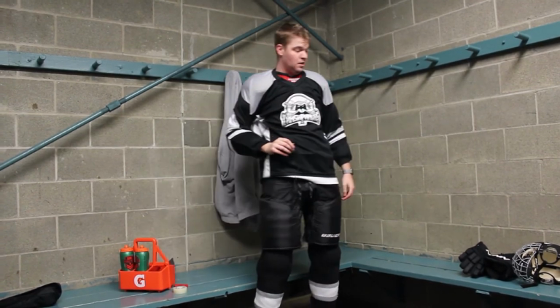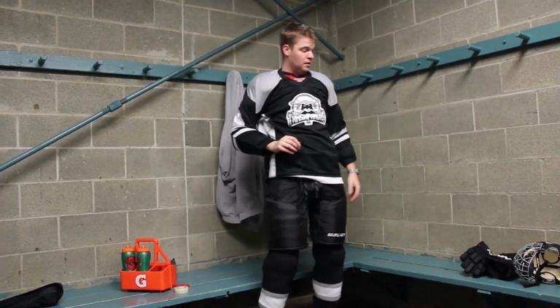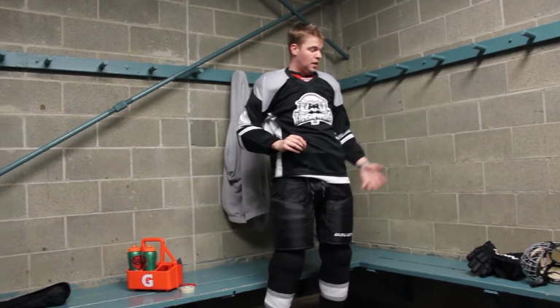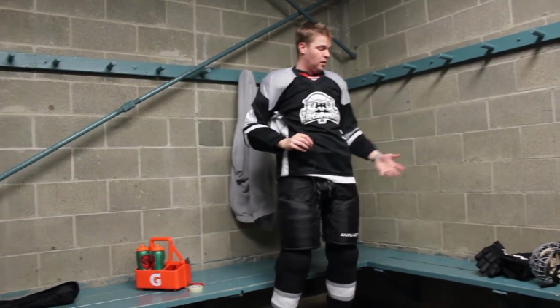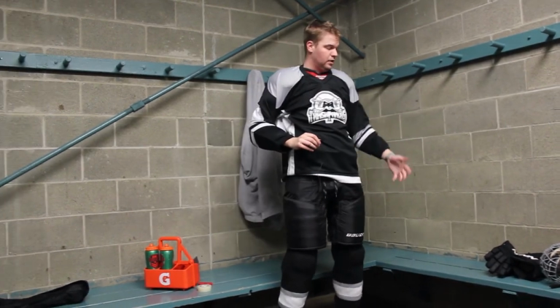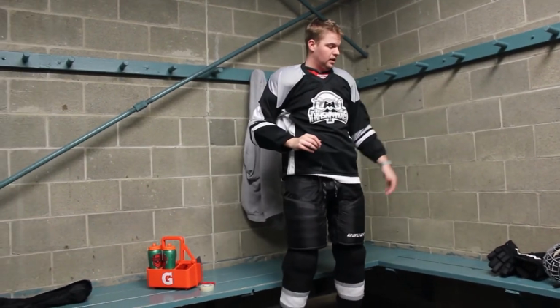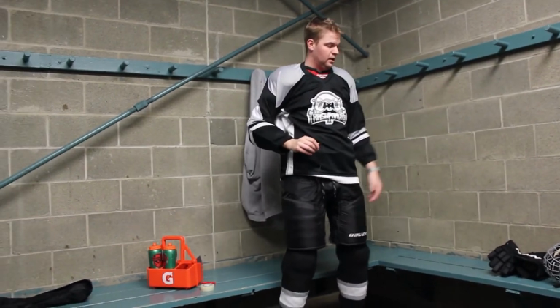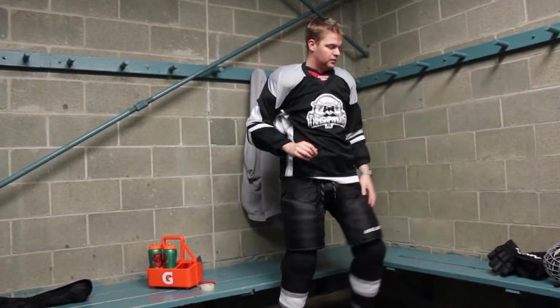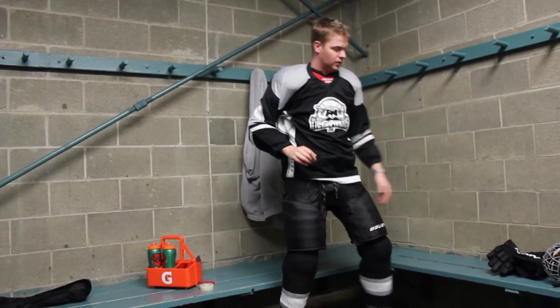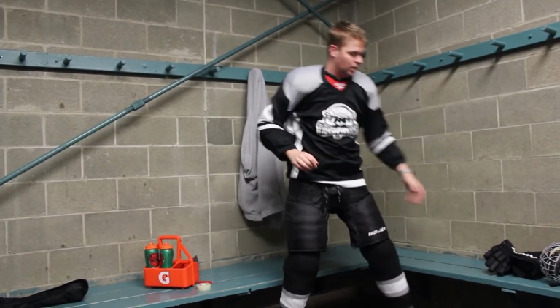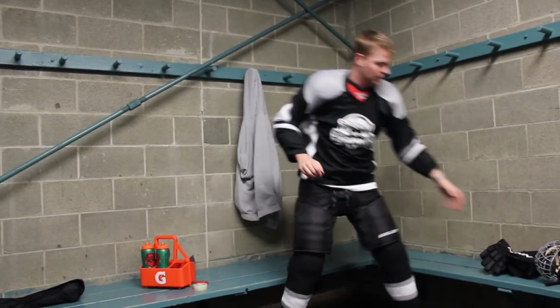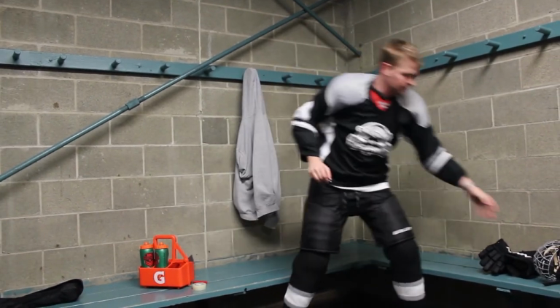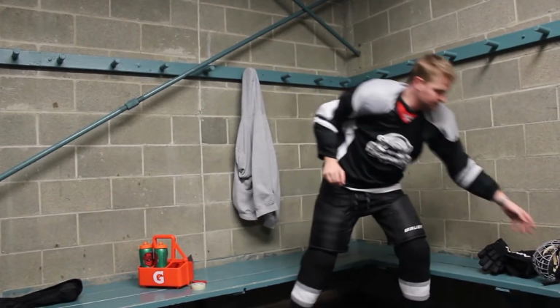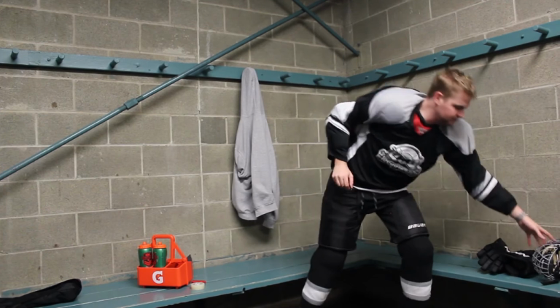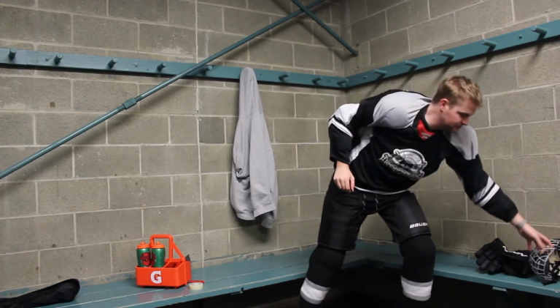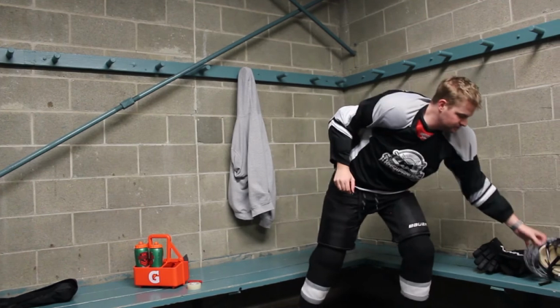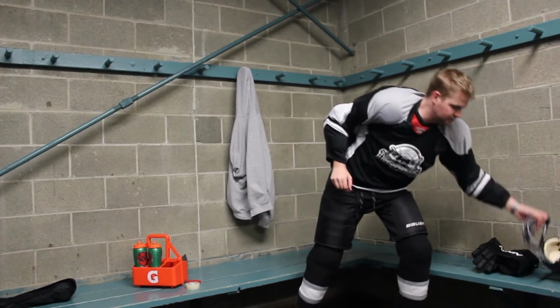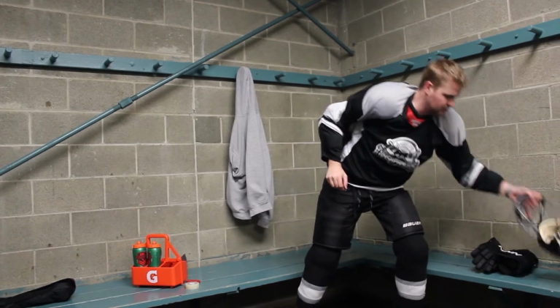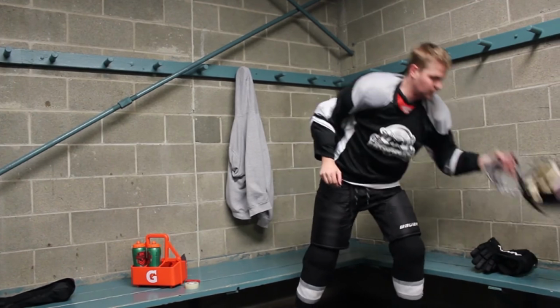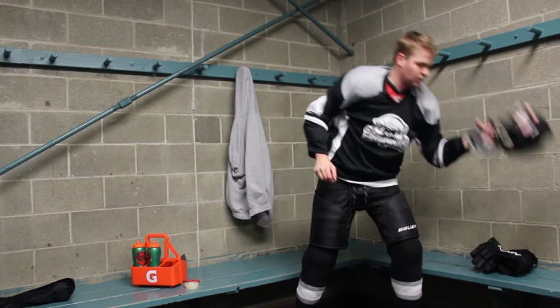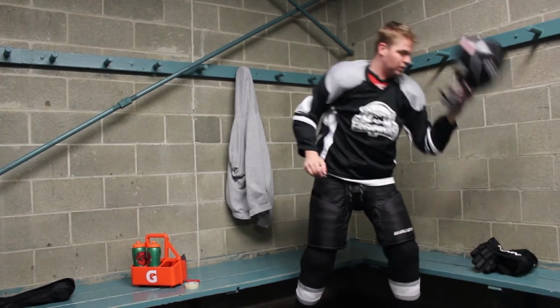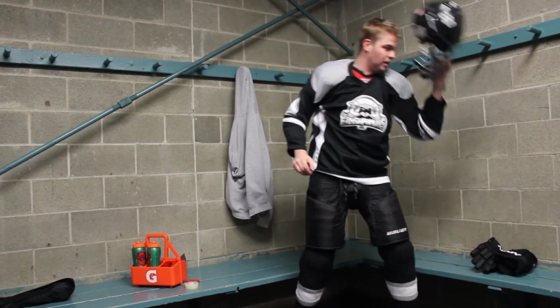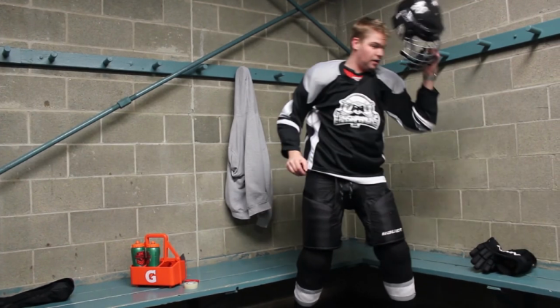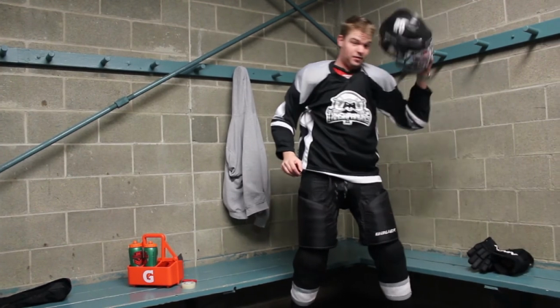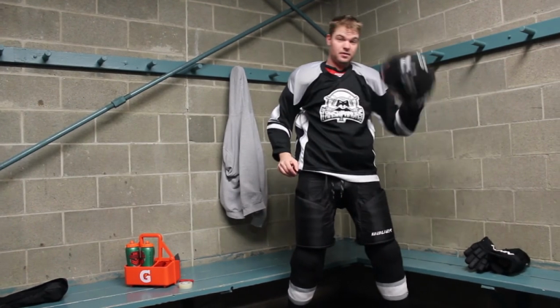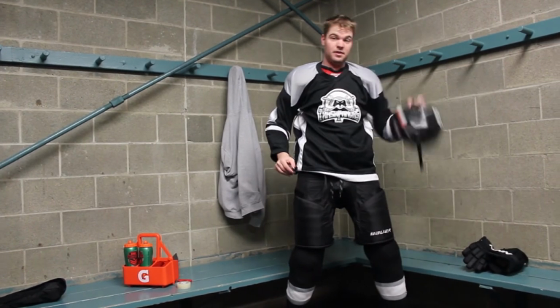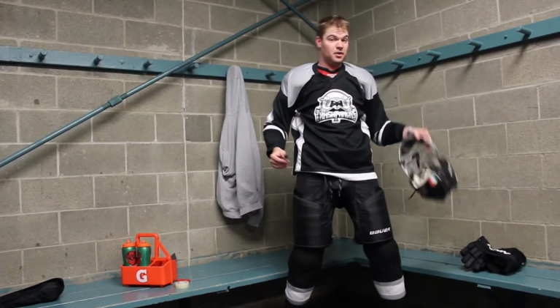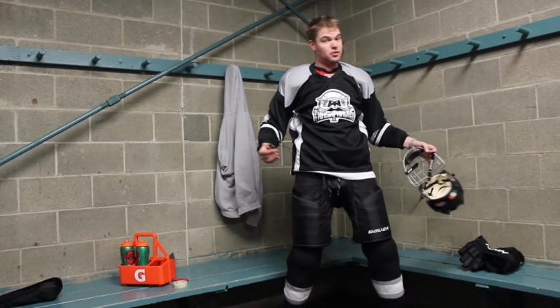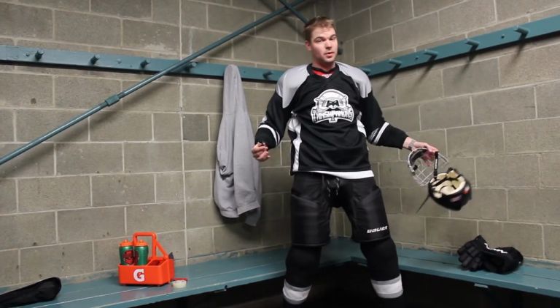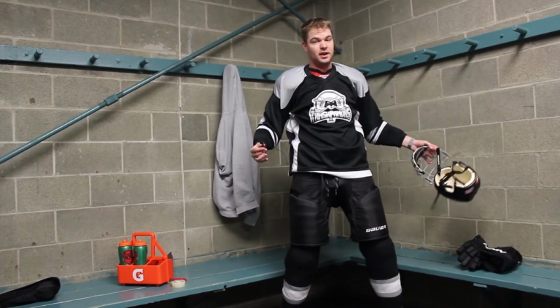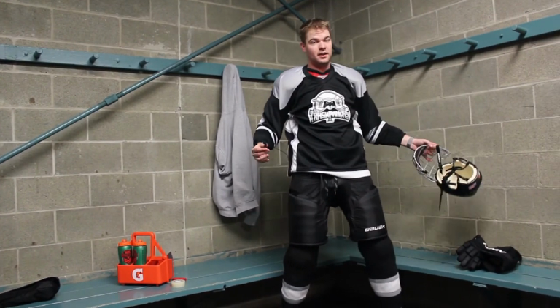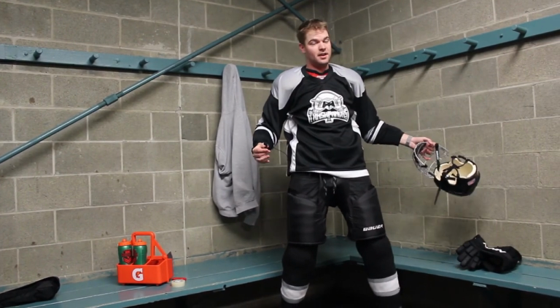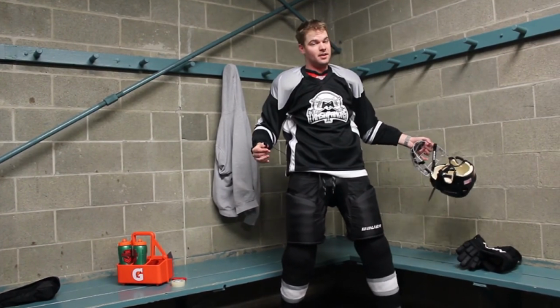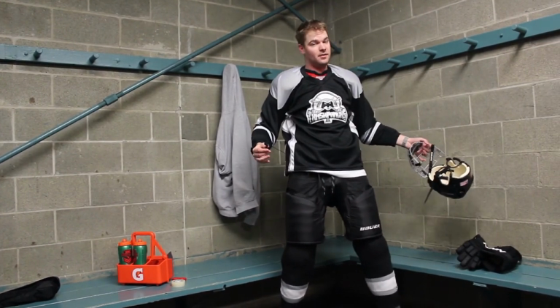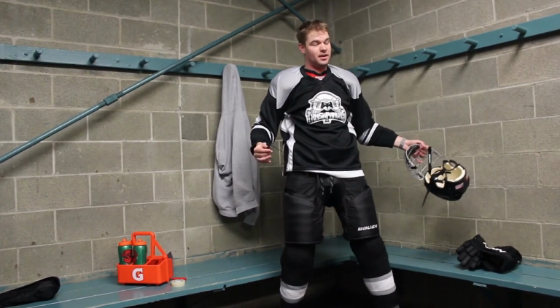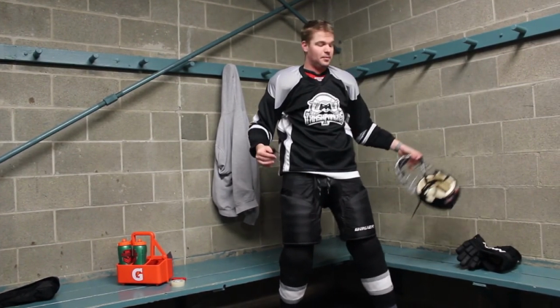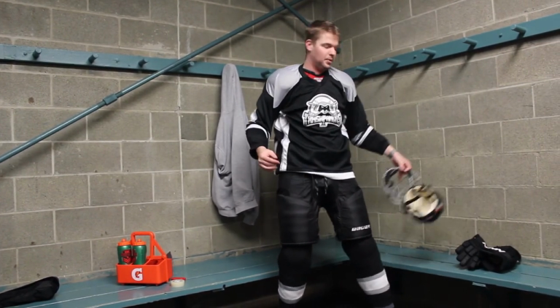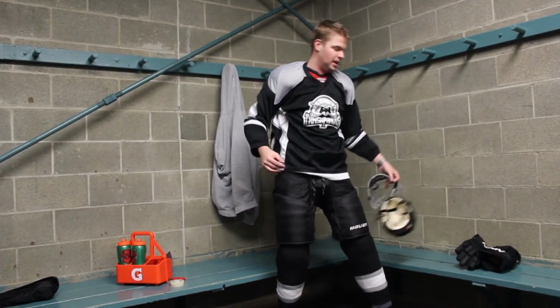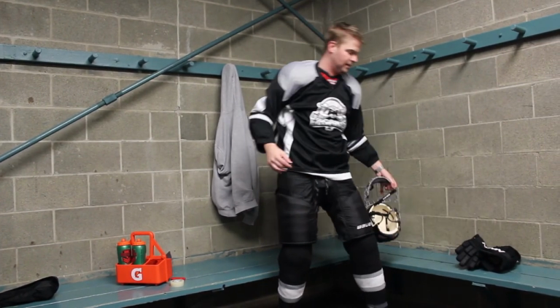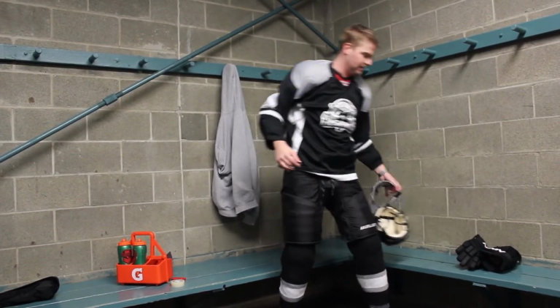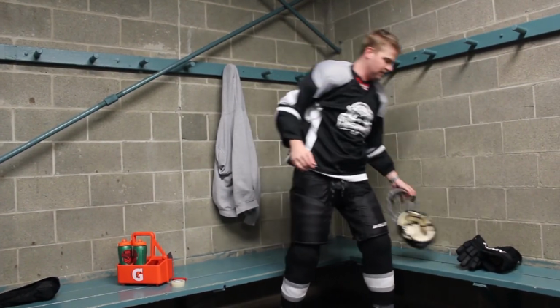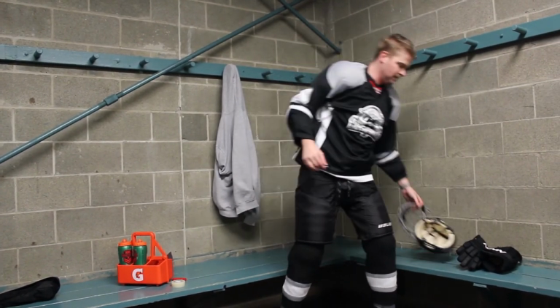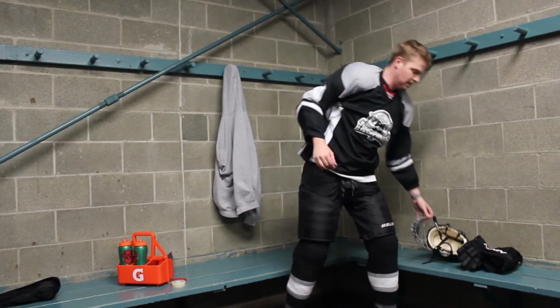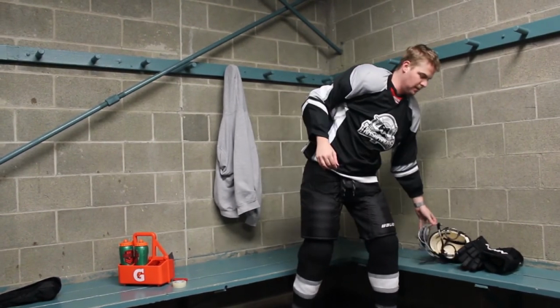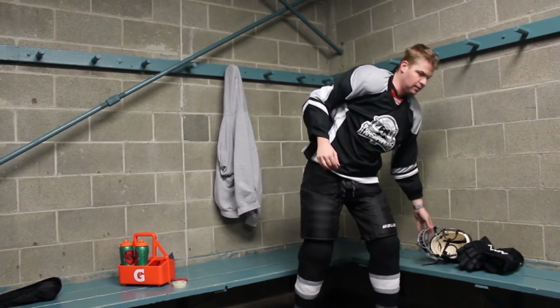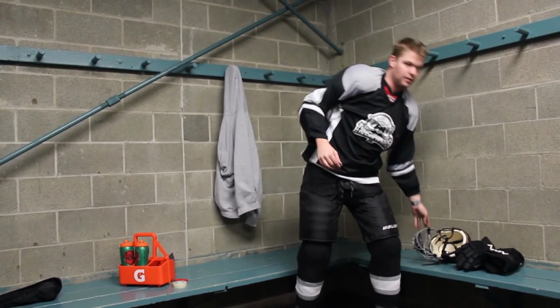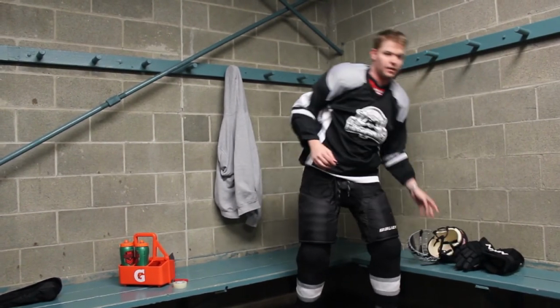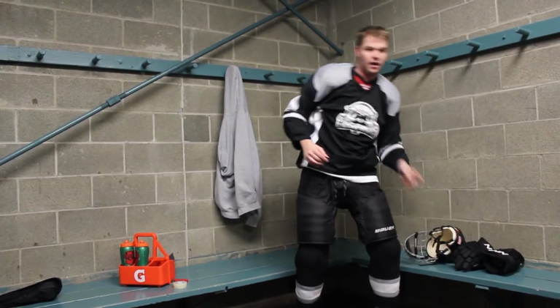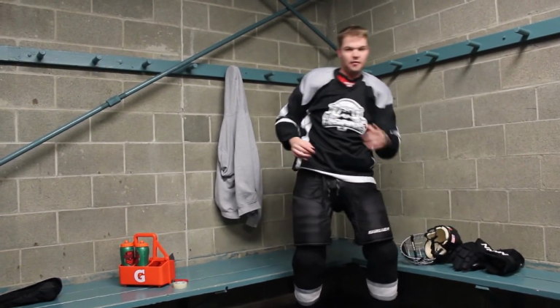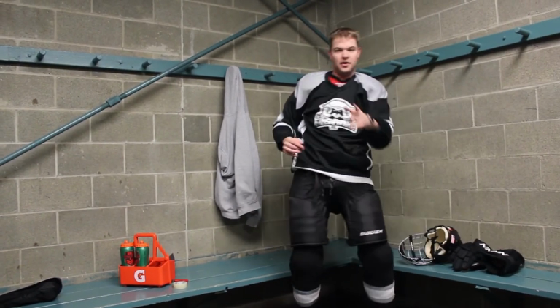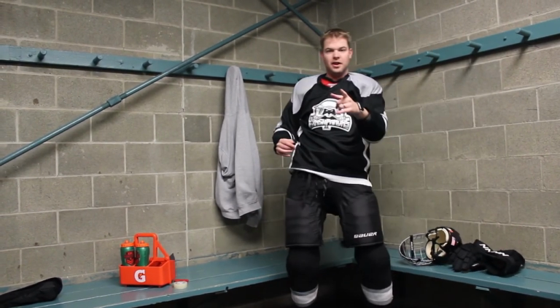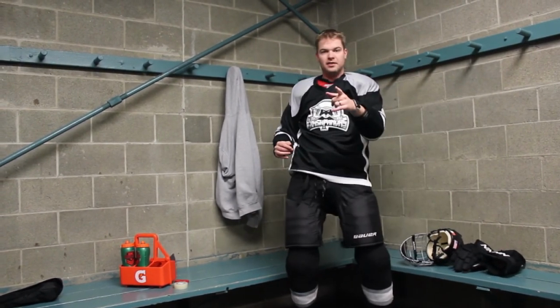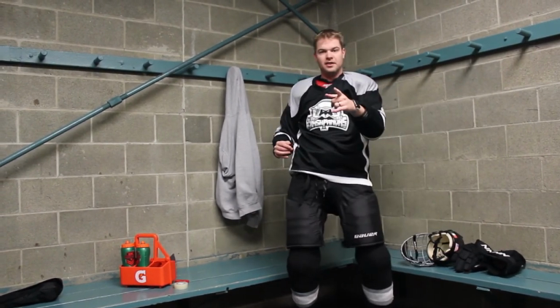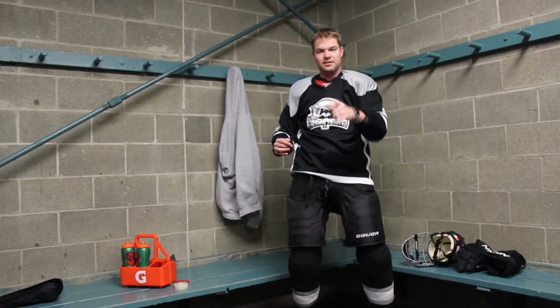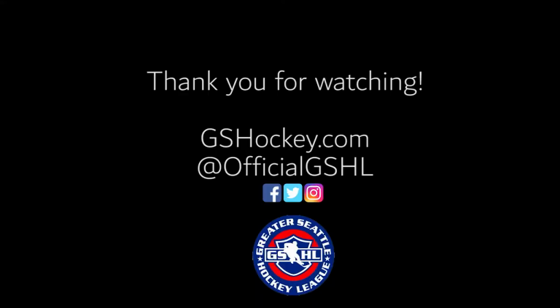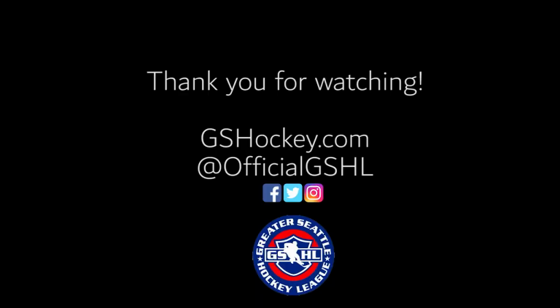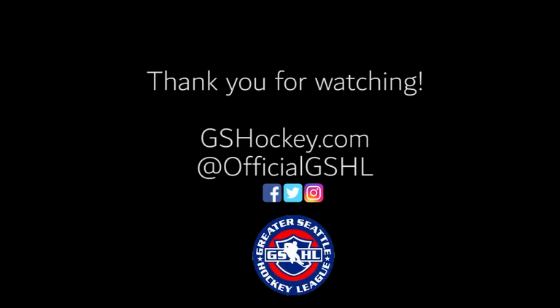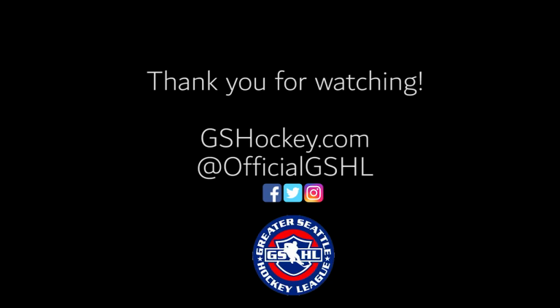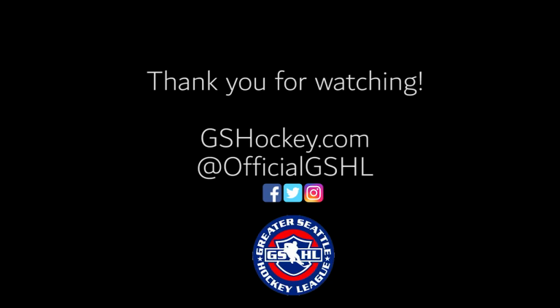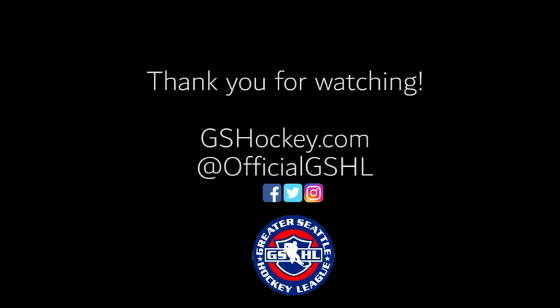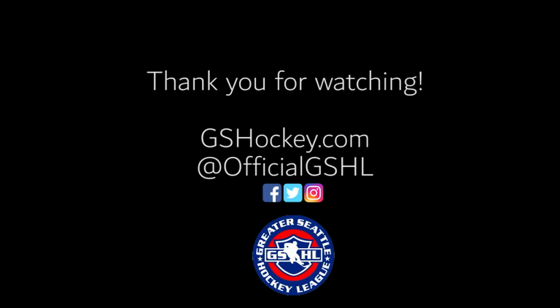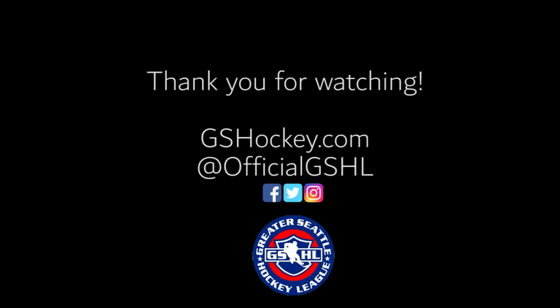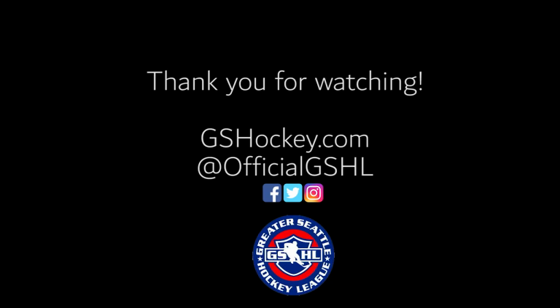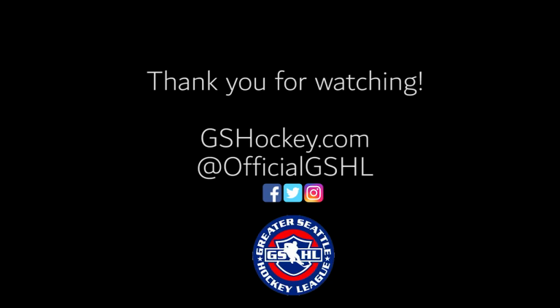Now, all you need is your helmet, your gloves, and your twig, and you're ready to play. Have fun out there. Have a good day.